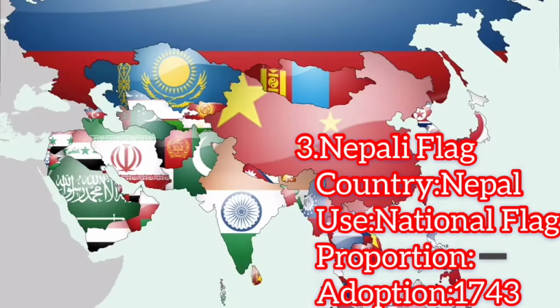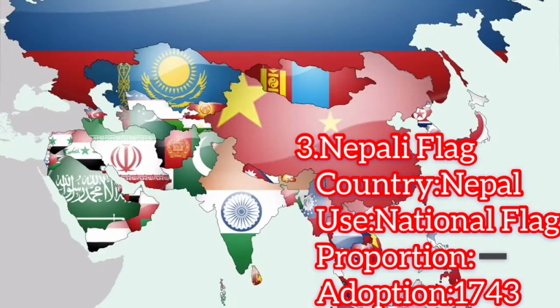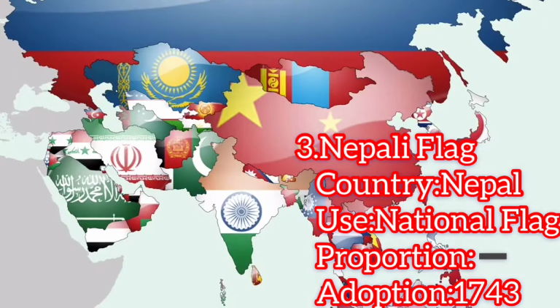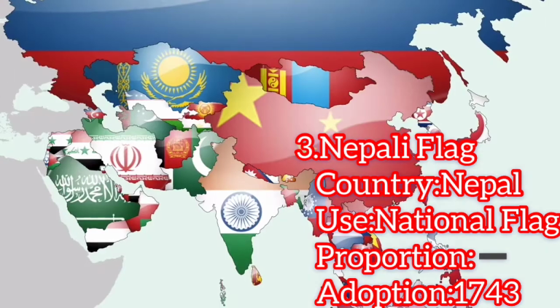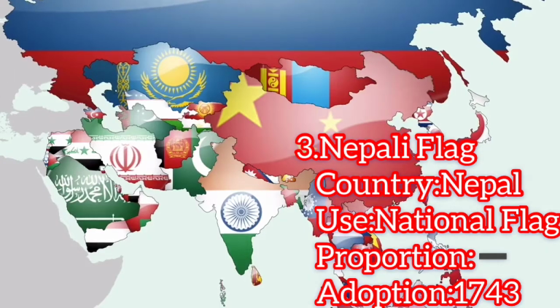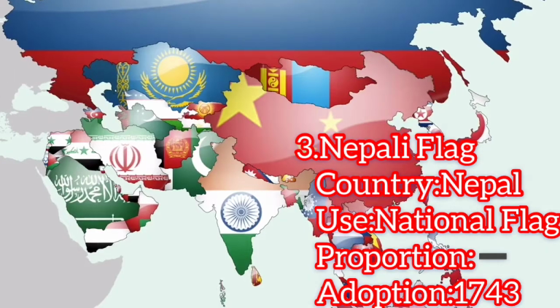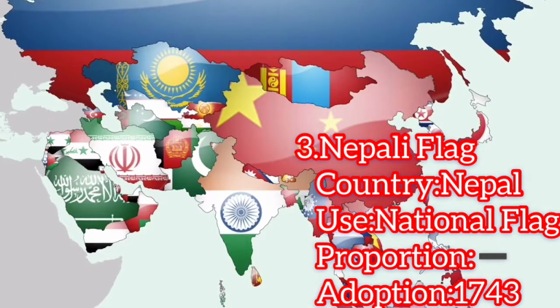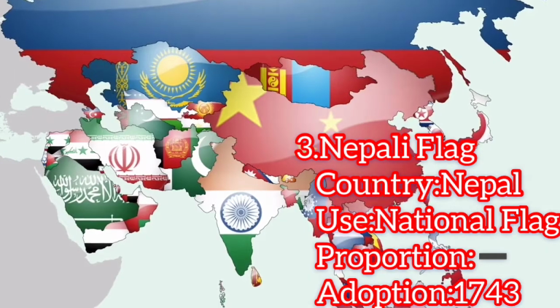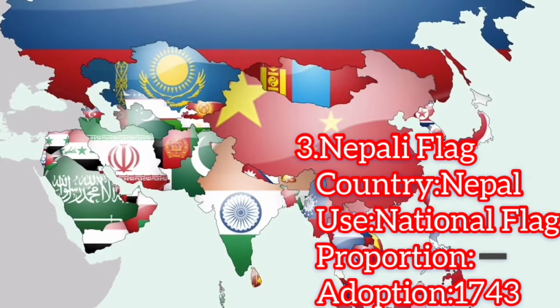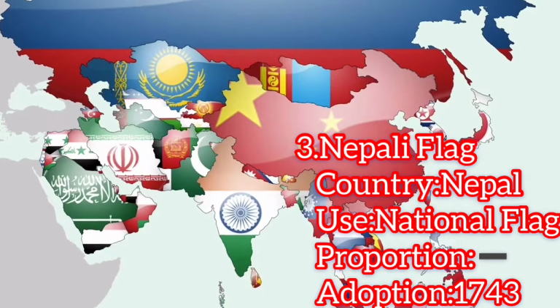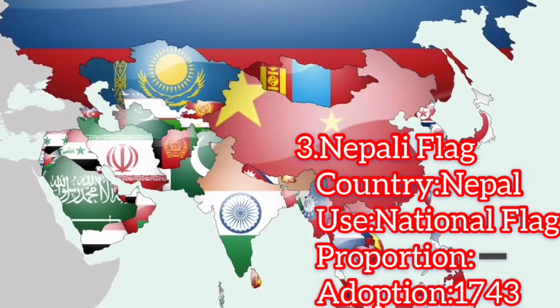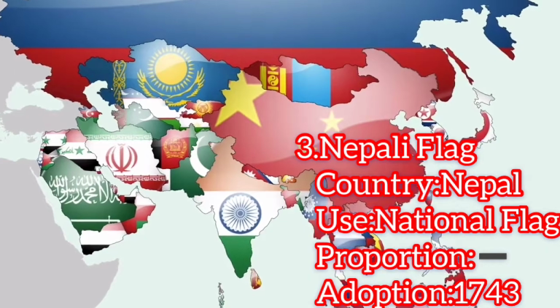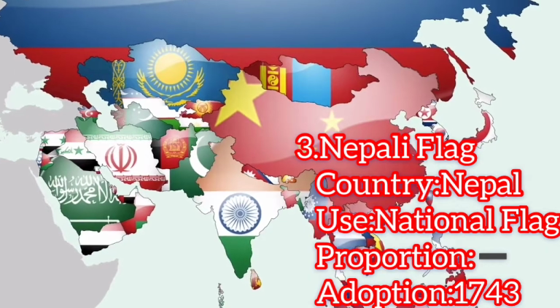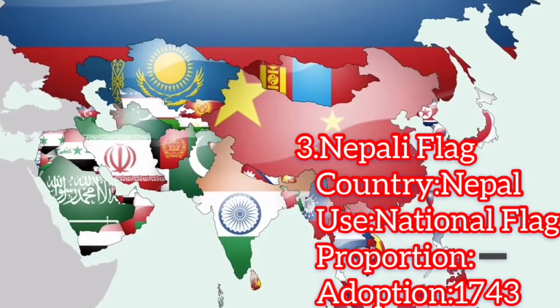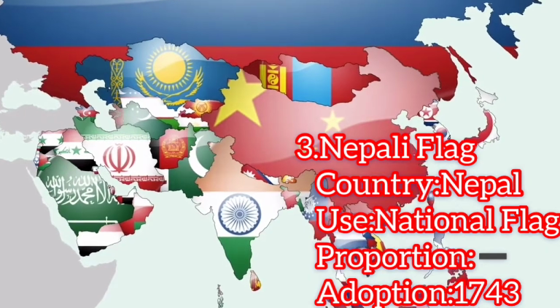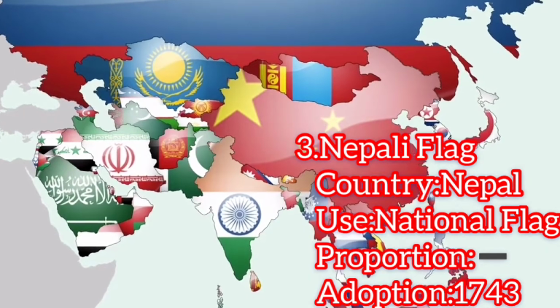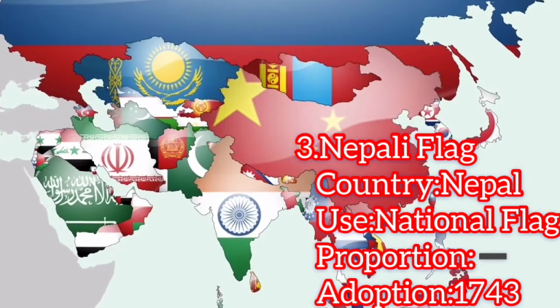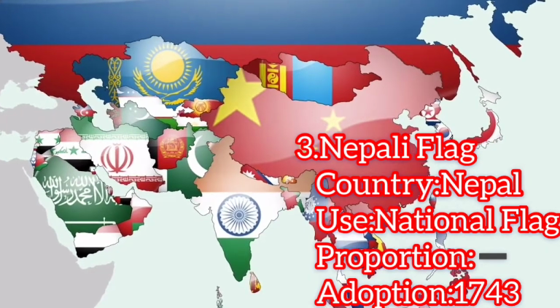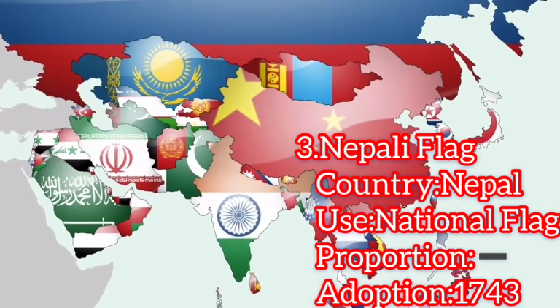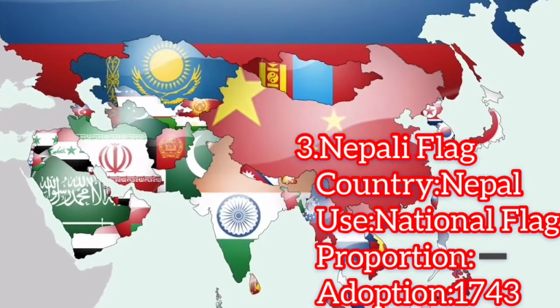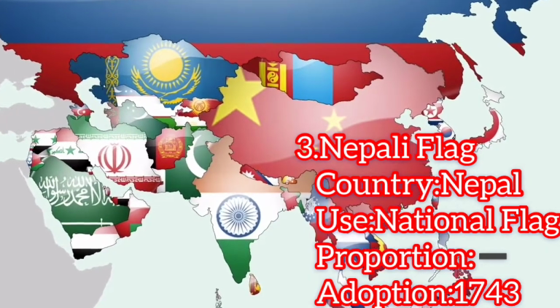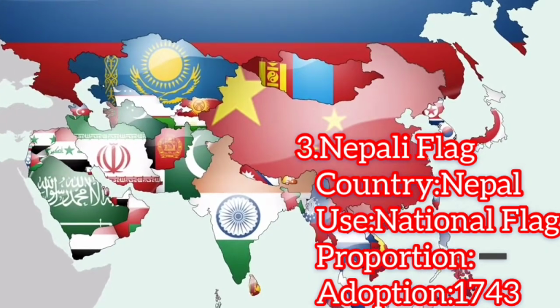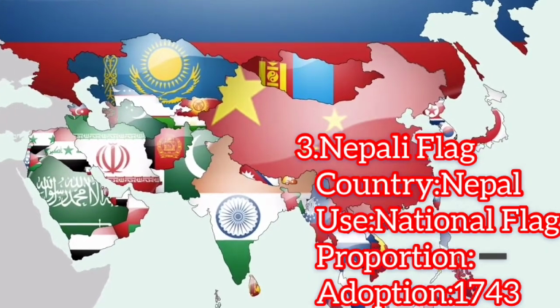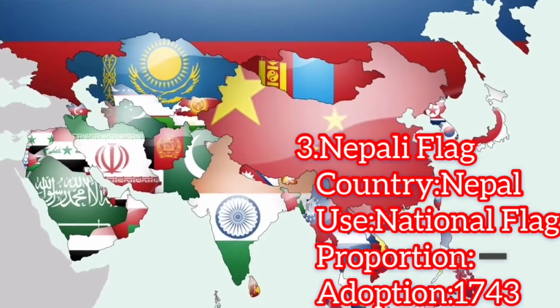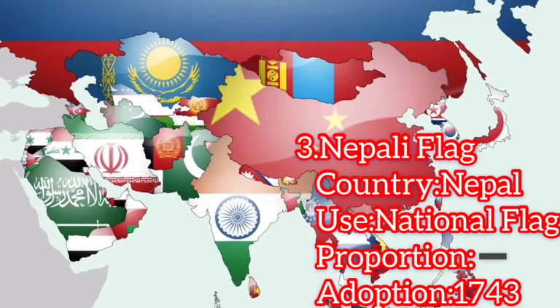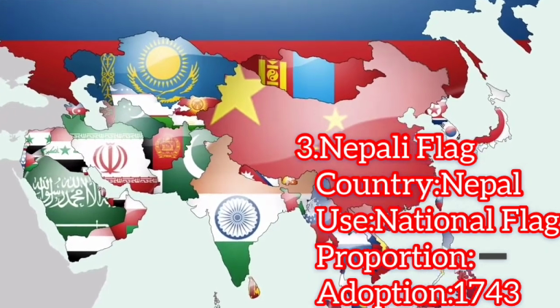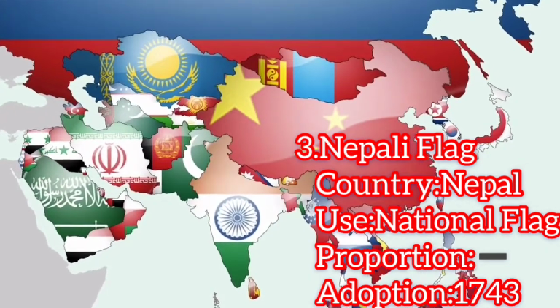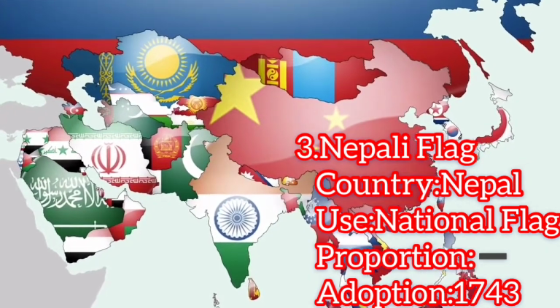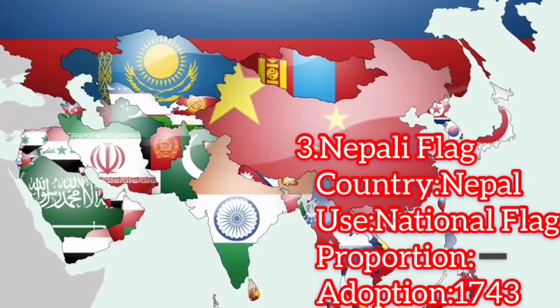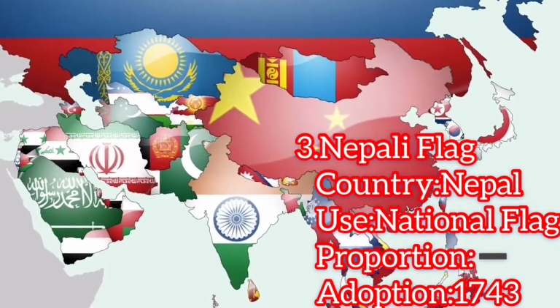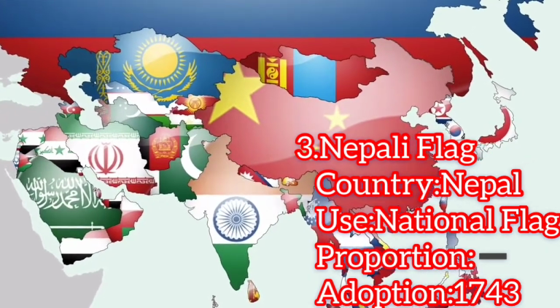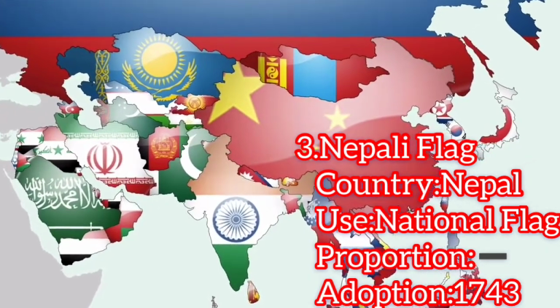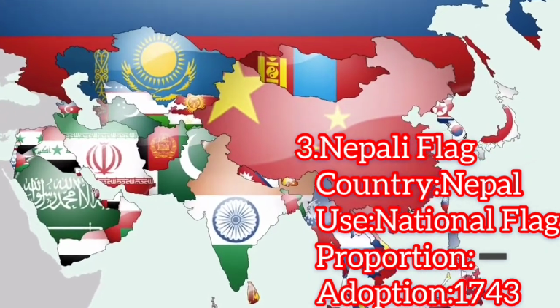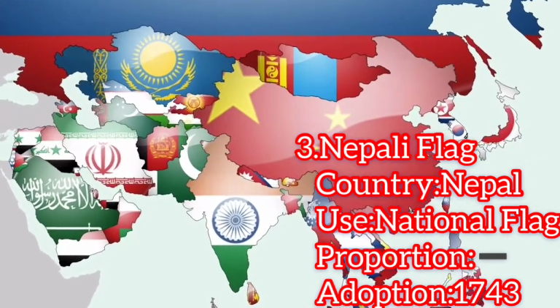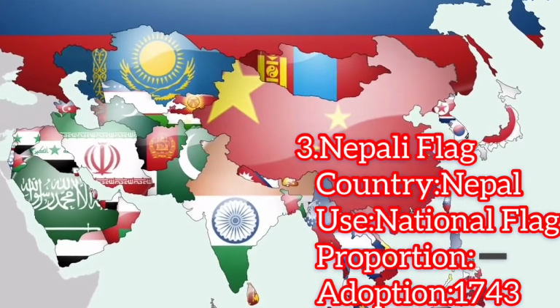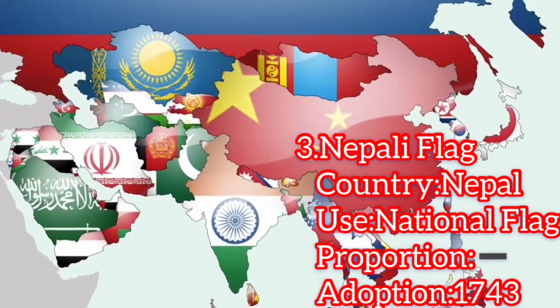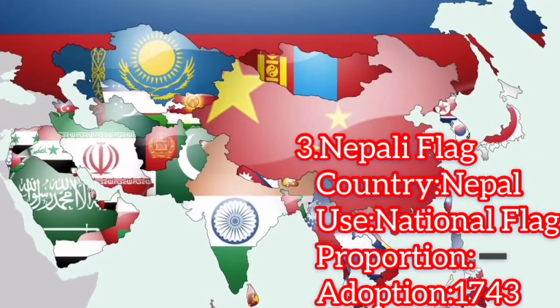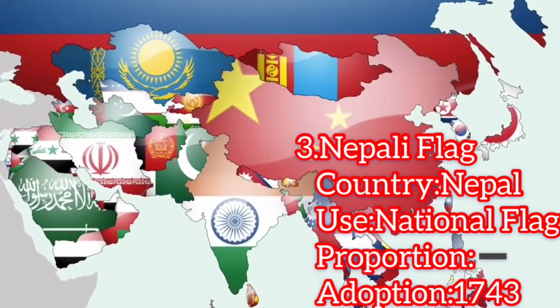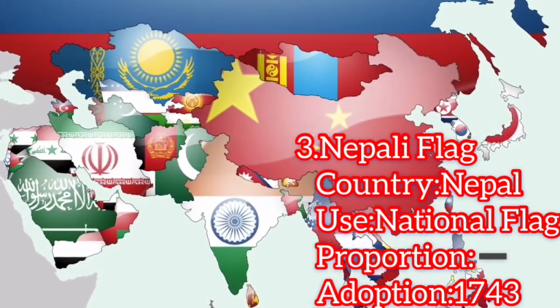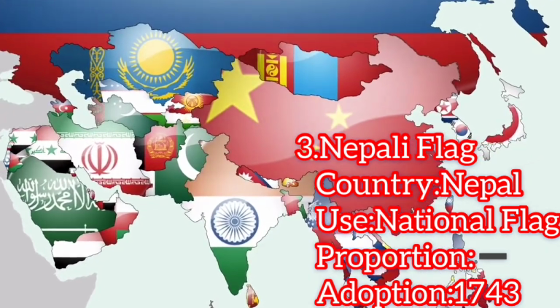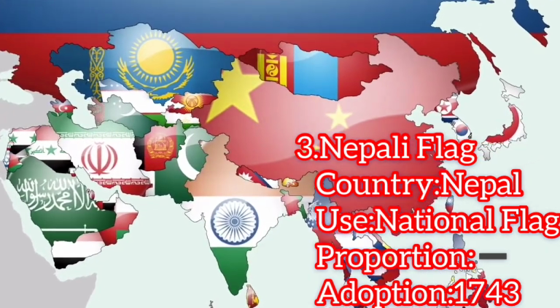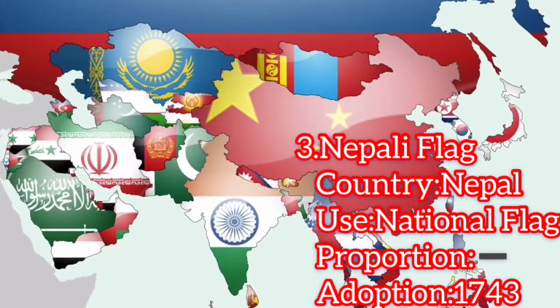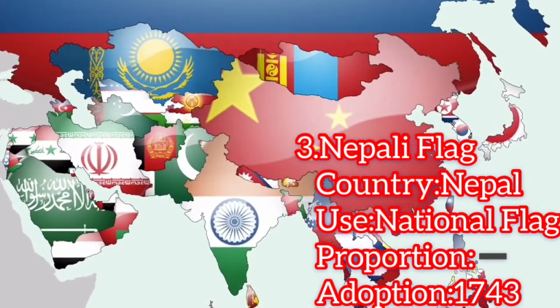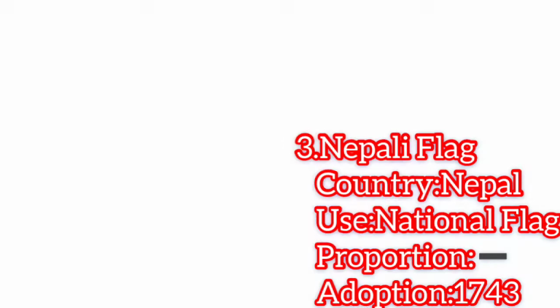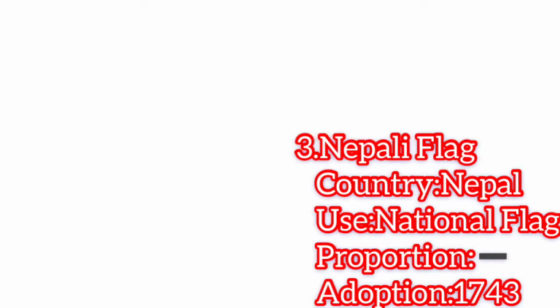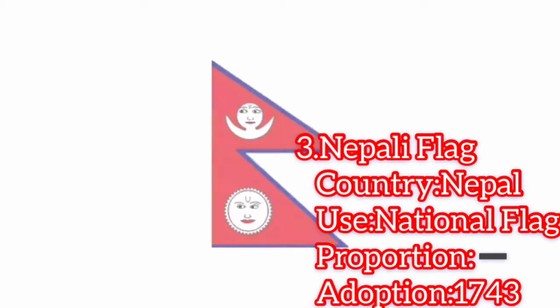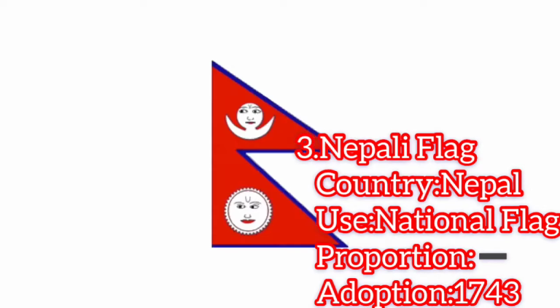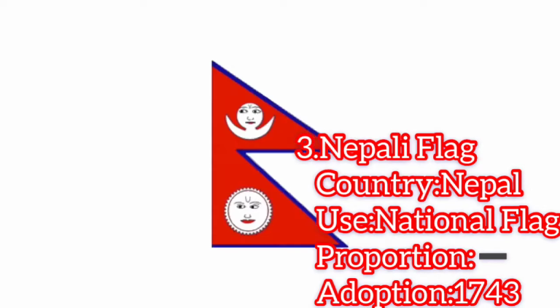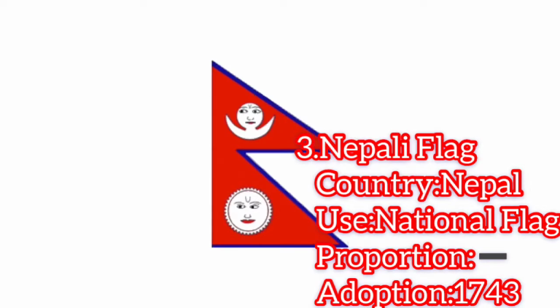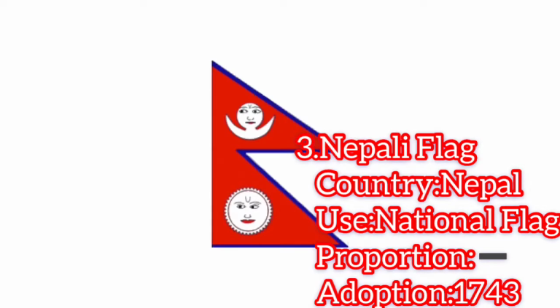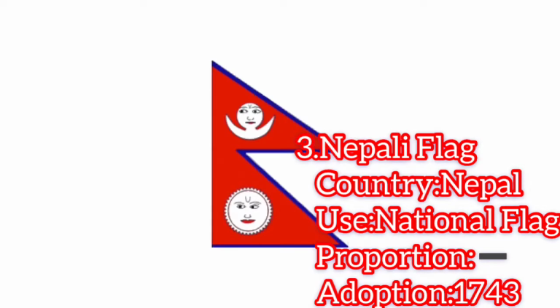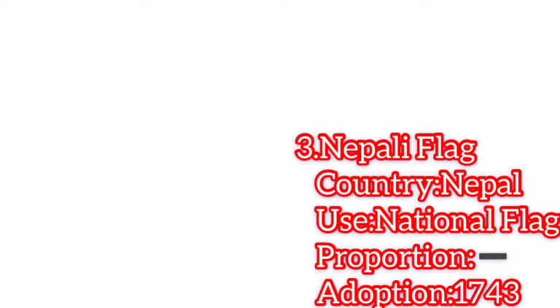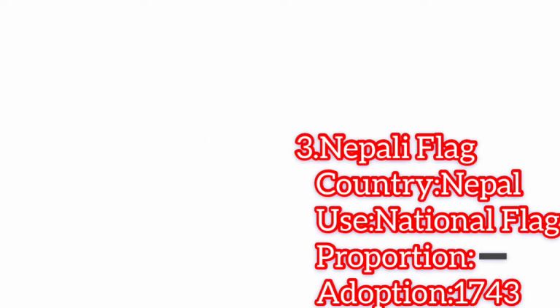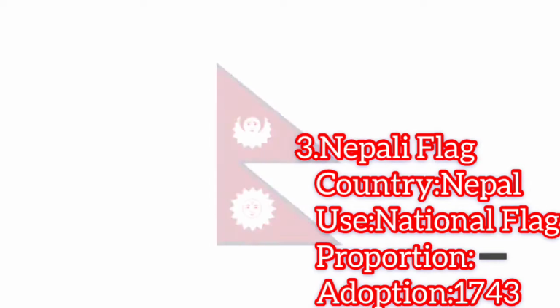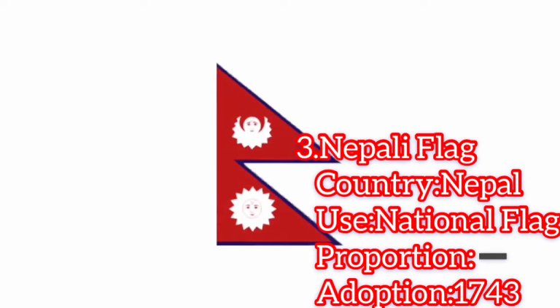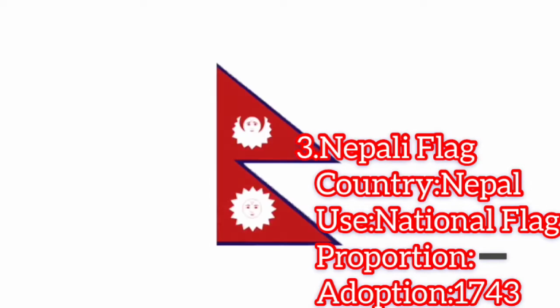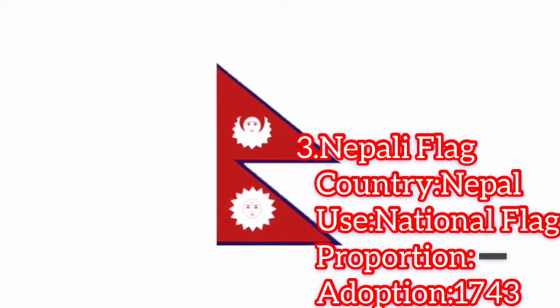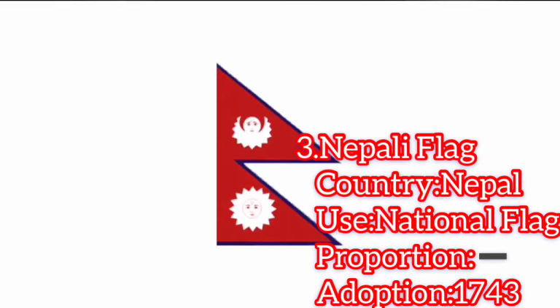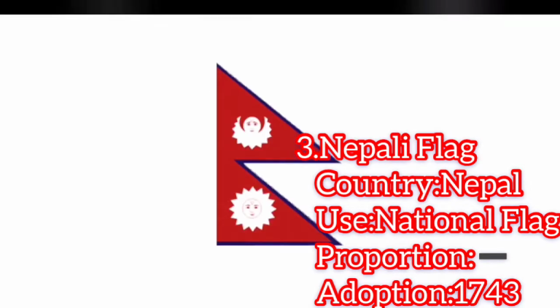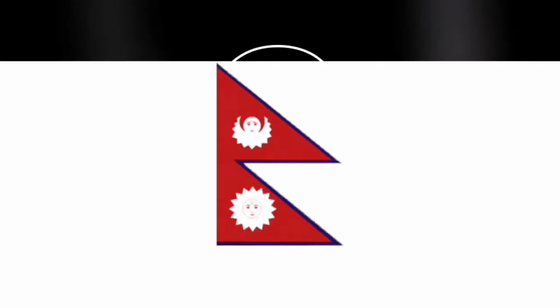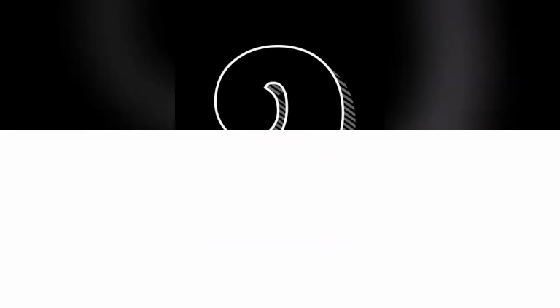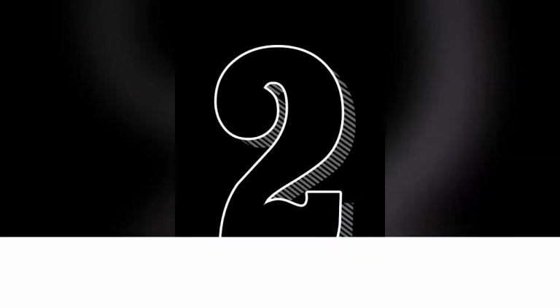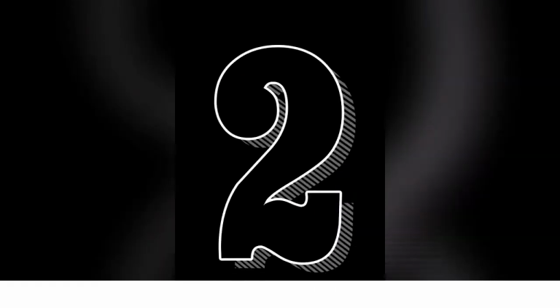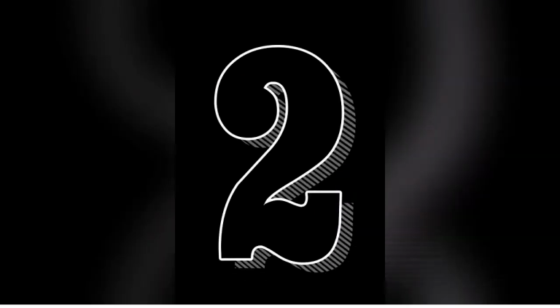Out of that region, Nepal is the only country that is stuck with the unusual designs throughout its history, although it has undergone some minor changes over the years.